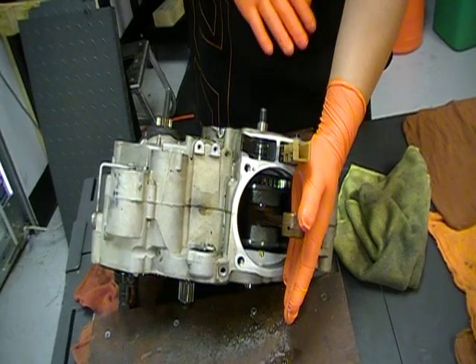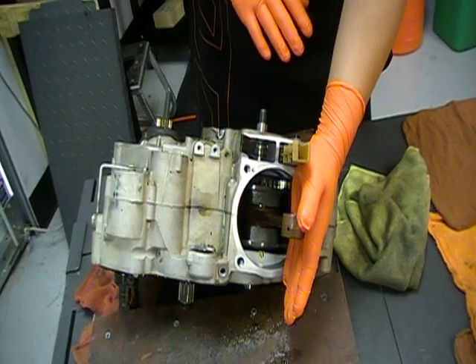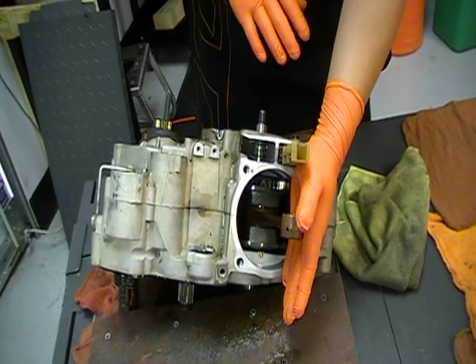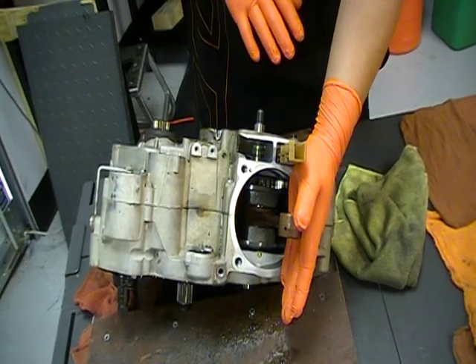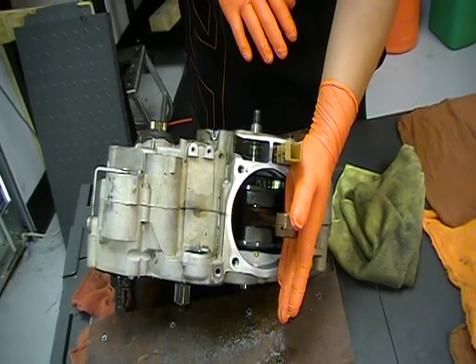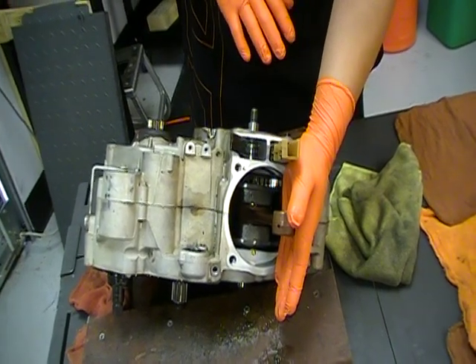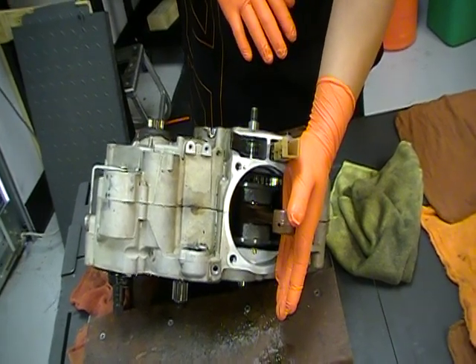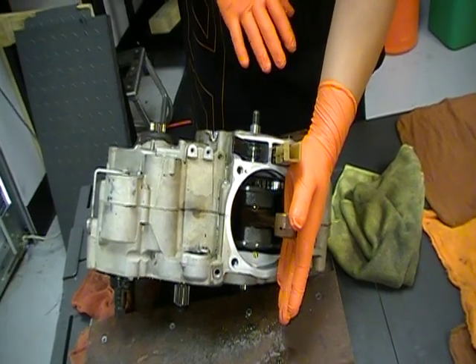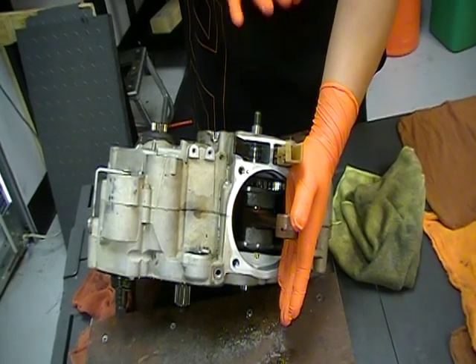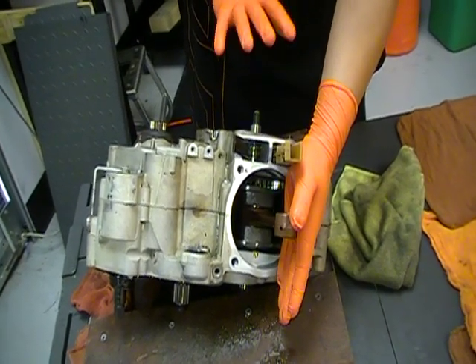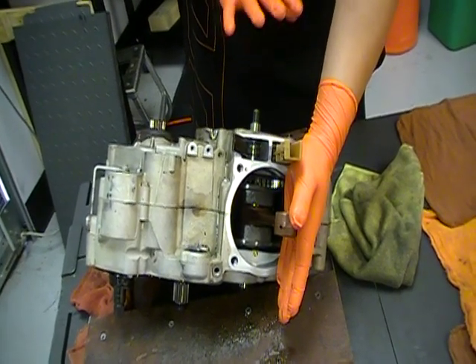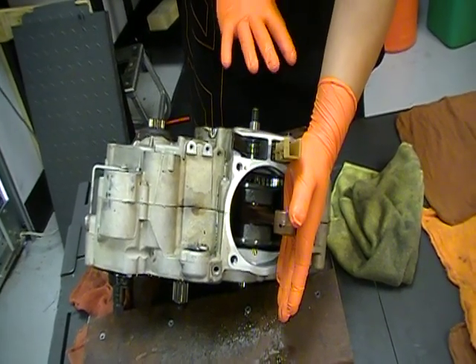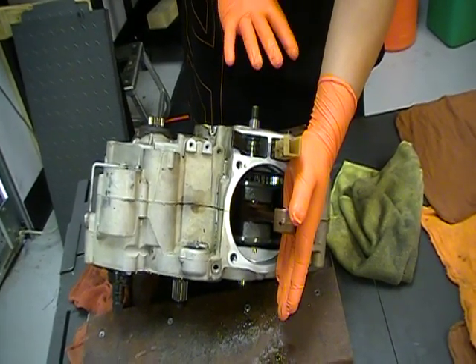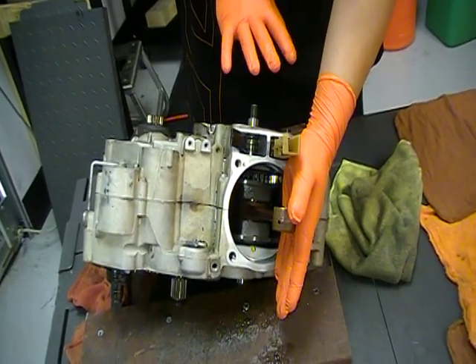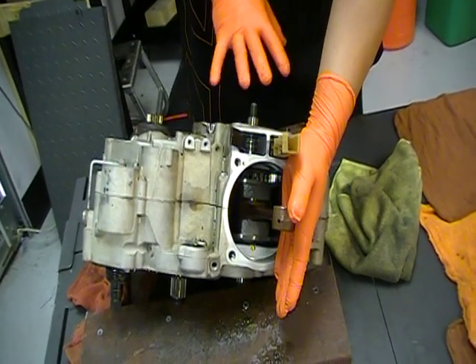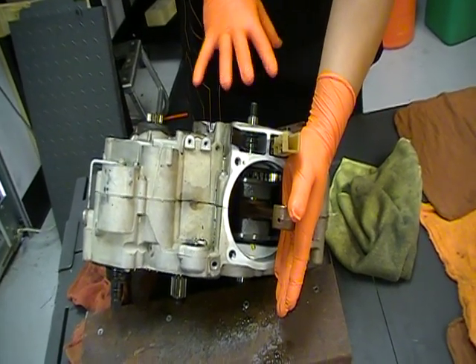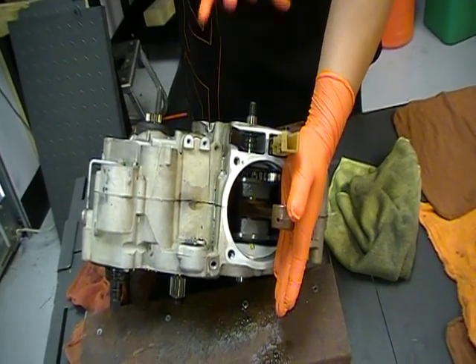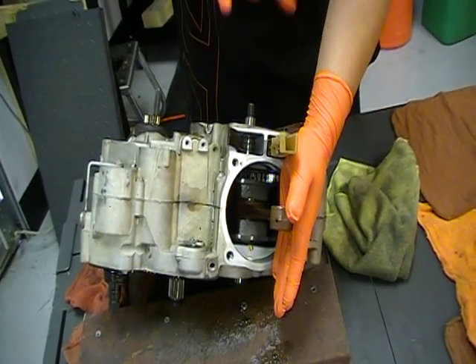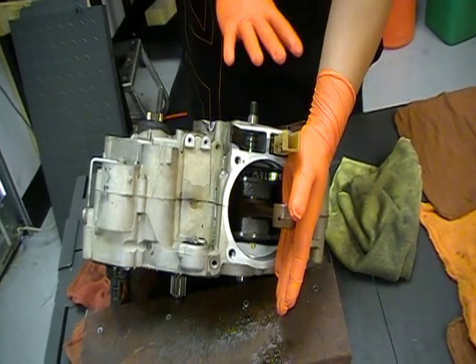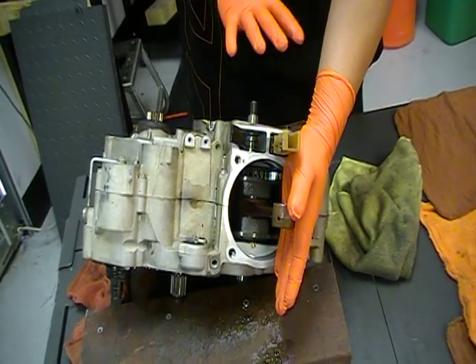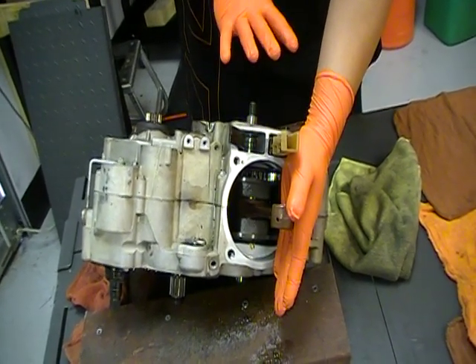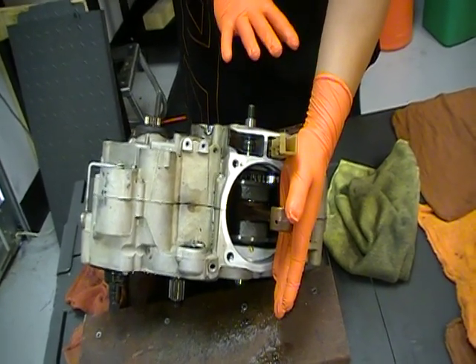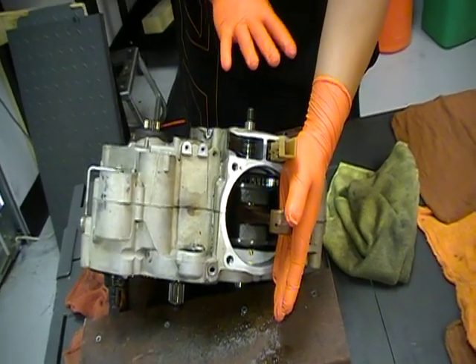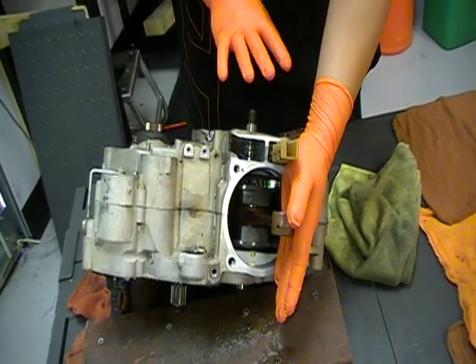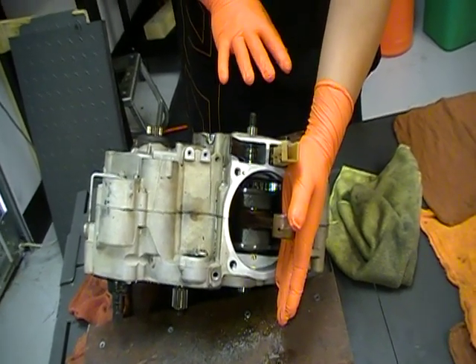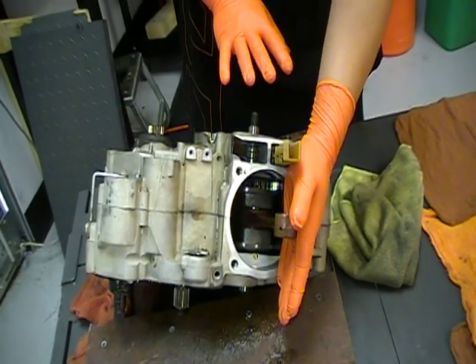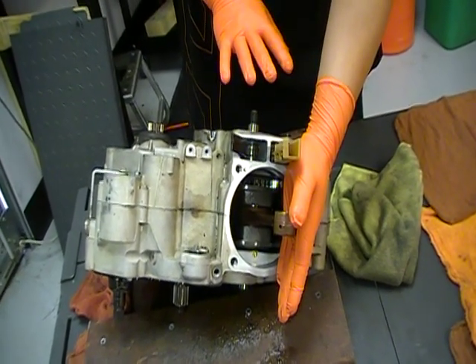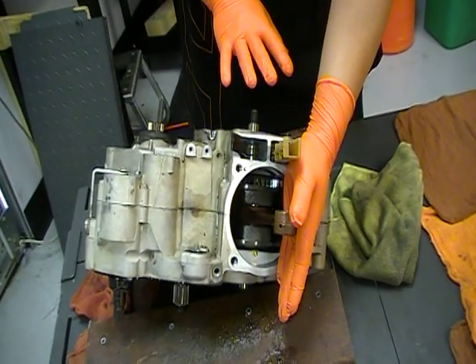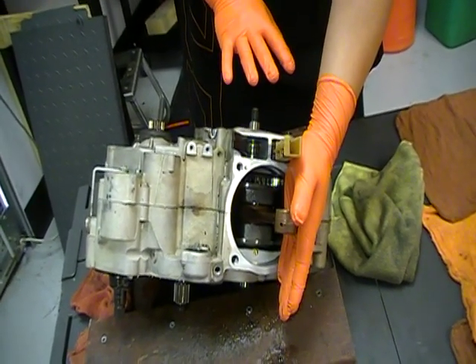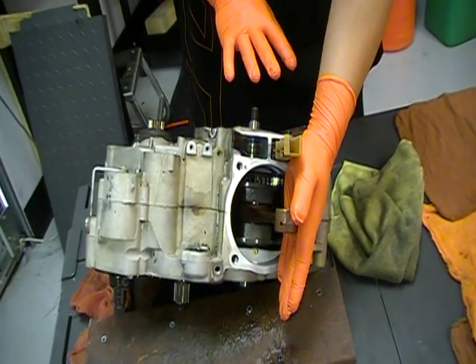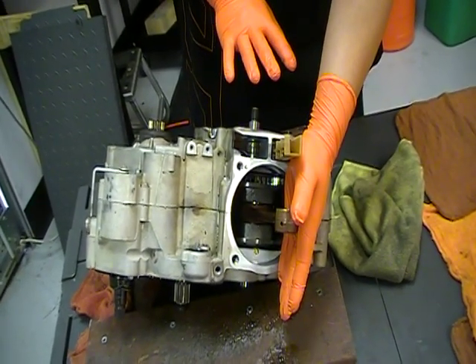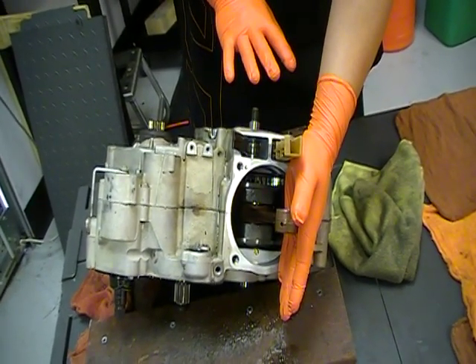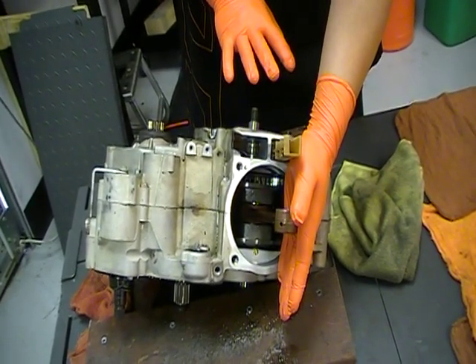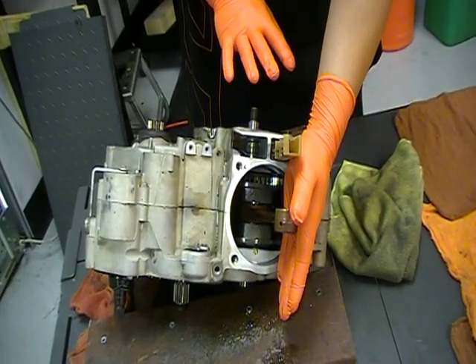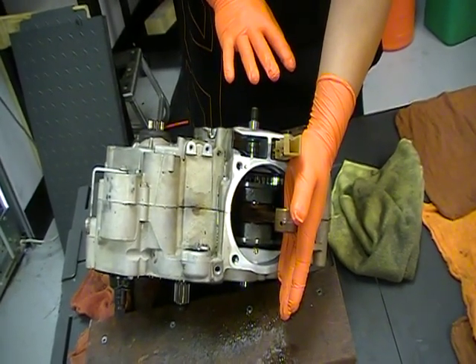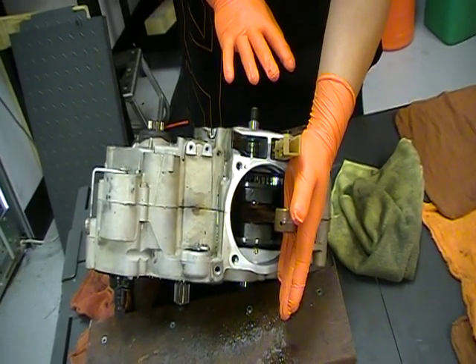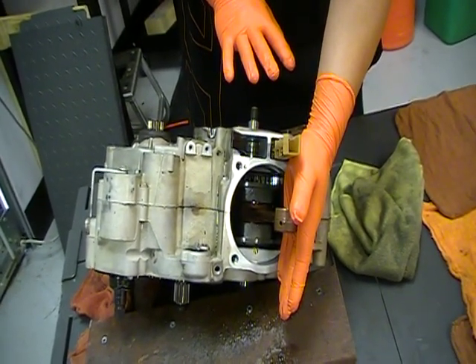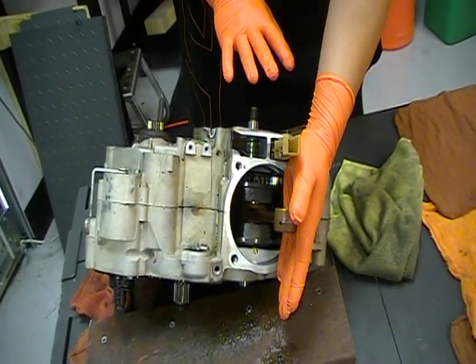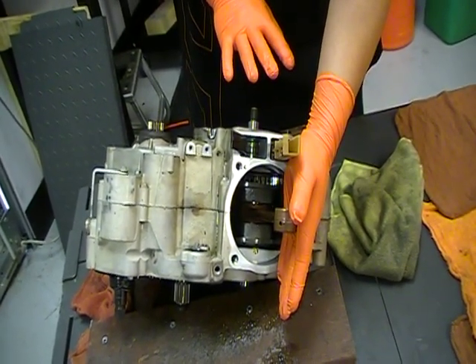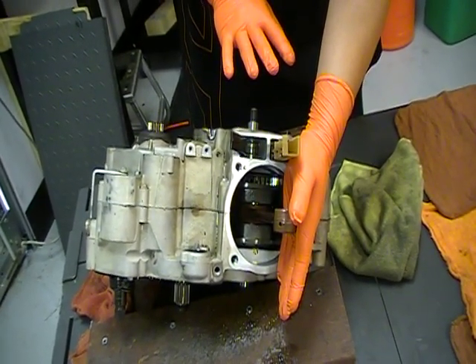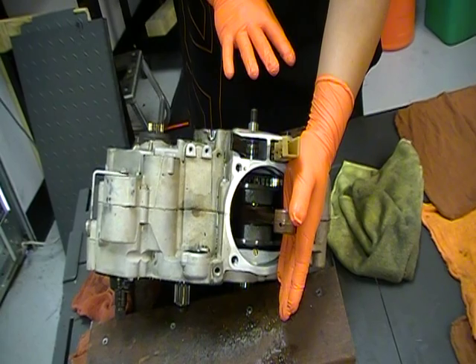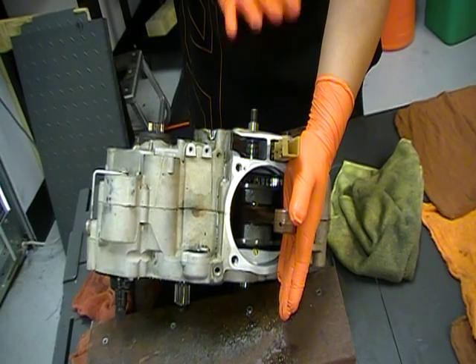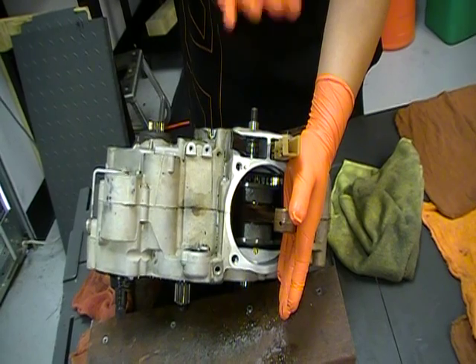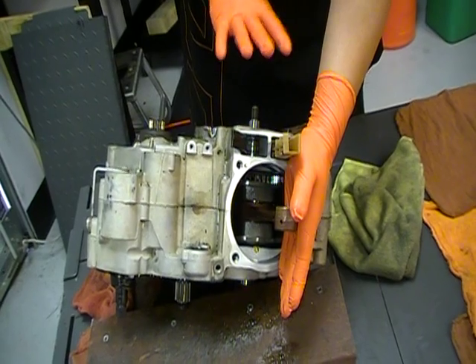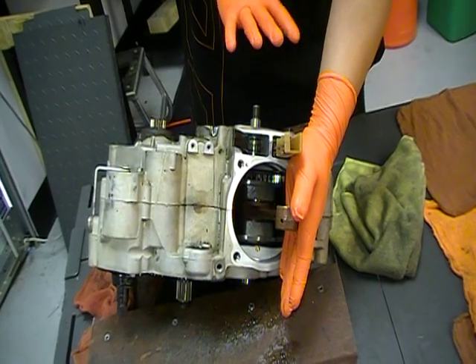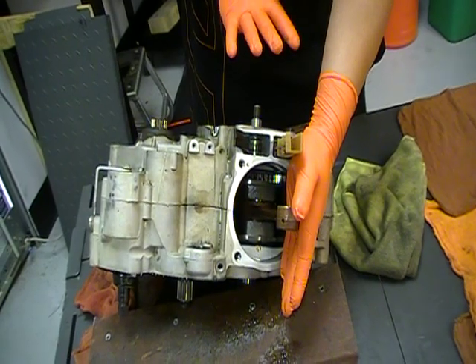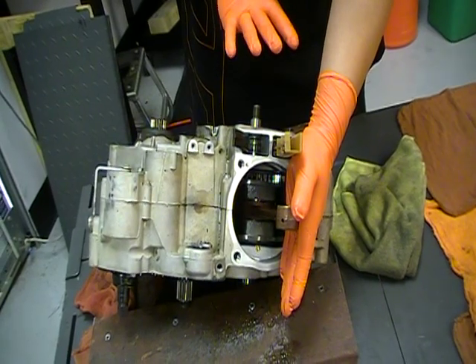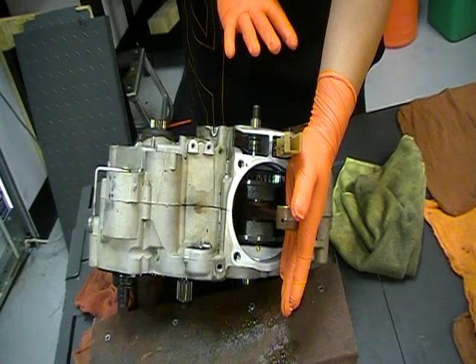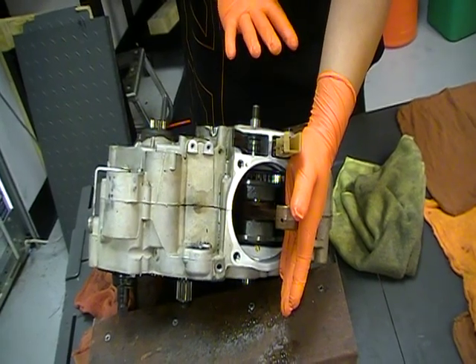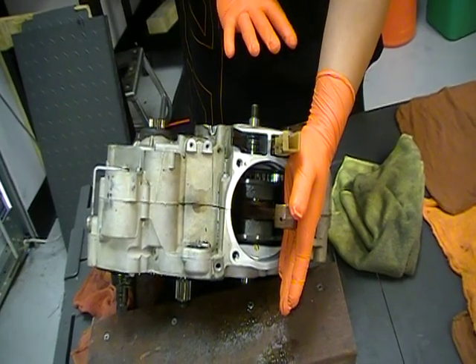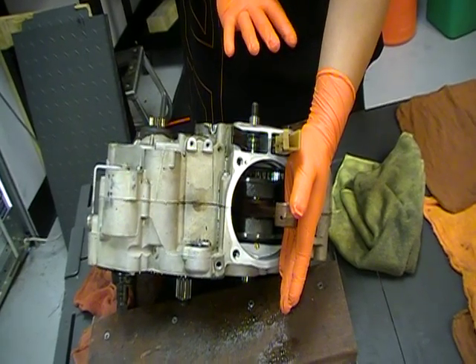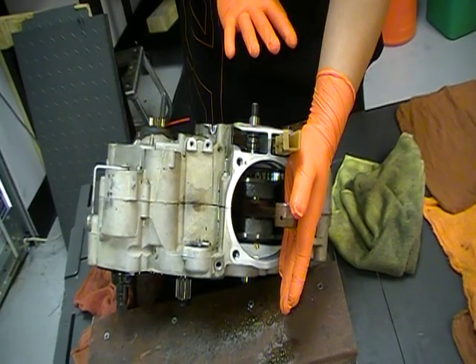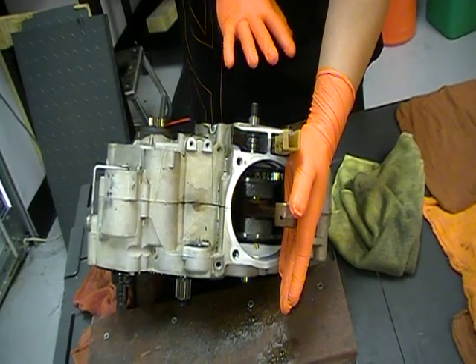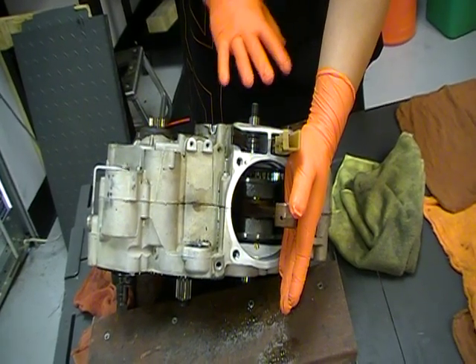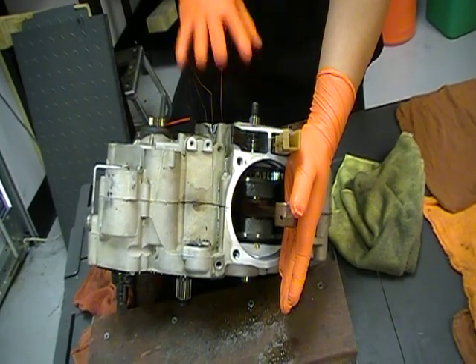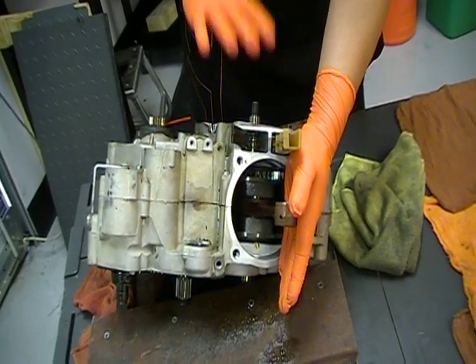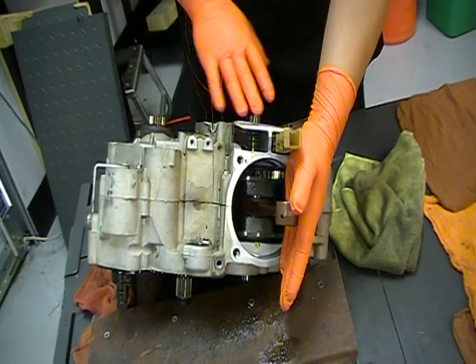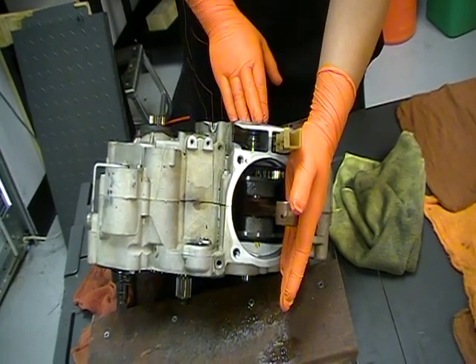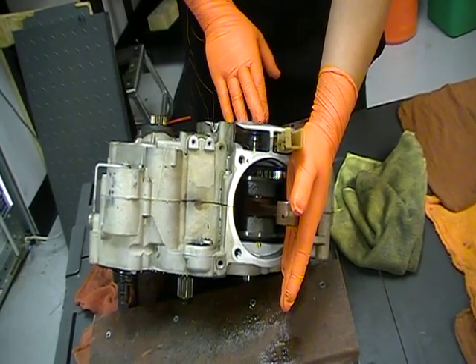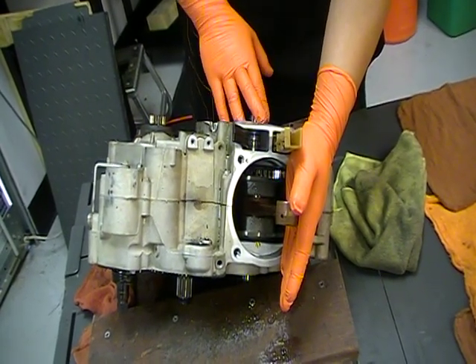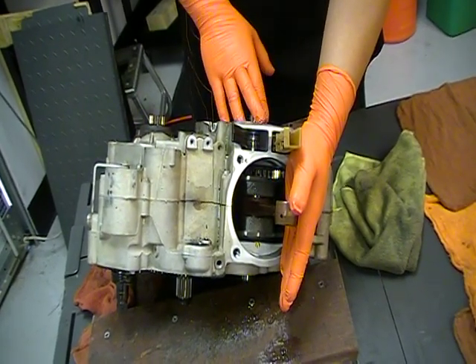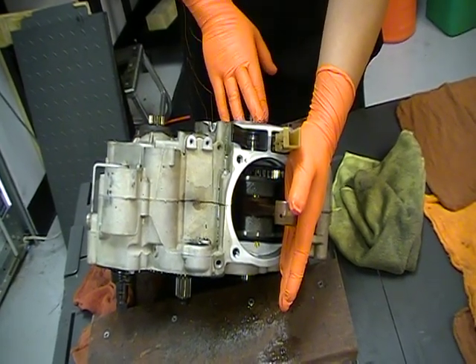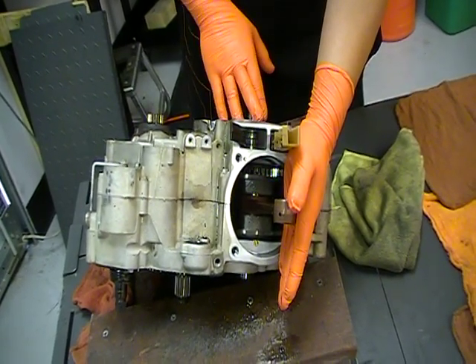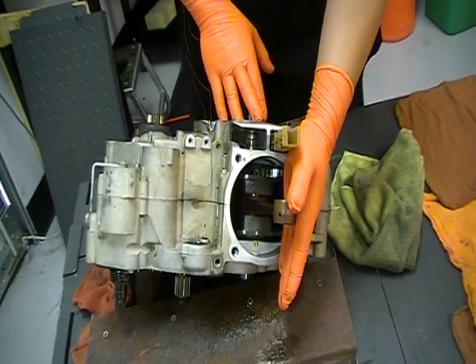I'm going to take a break real quick, set up a measuring device, and then I'll show you how to measure that, and then we'll get into splitting the cases.